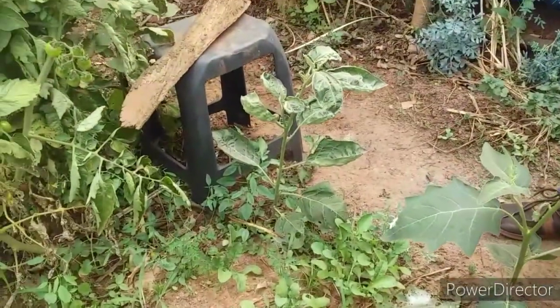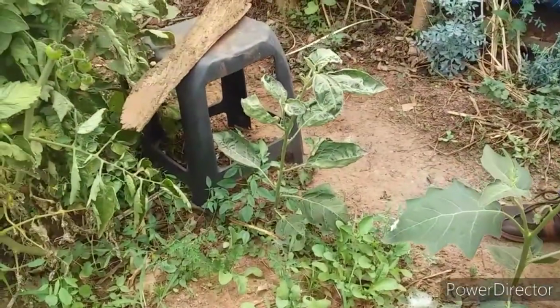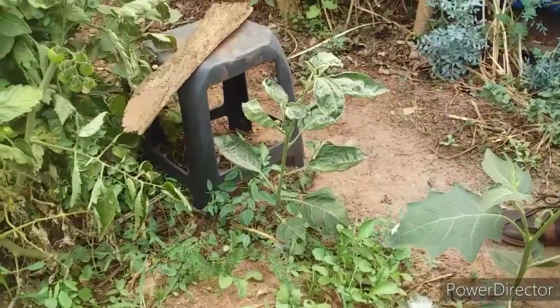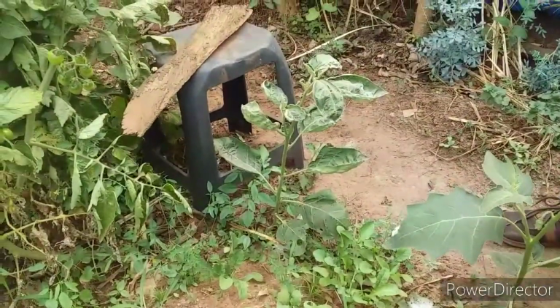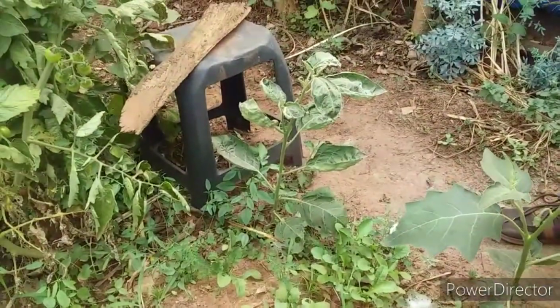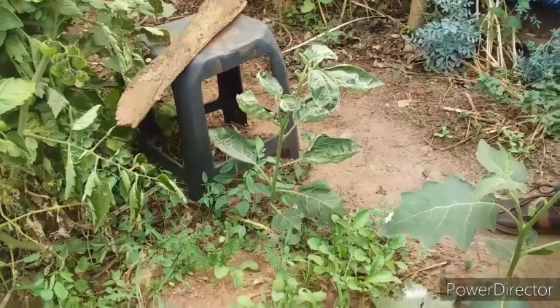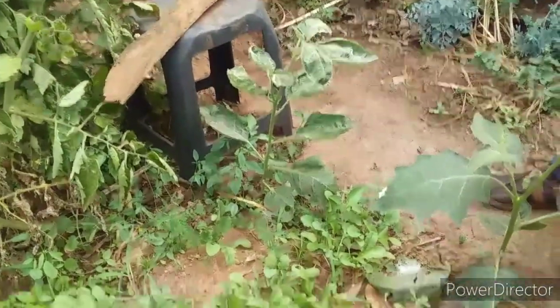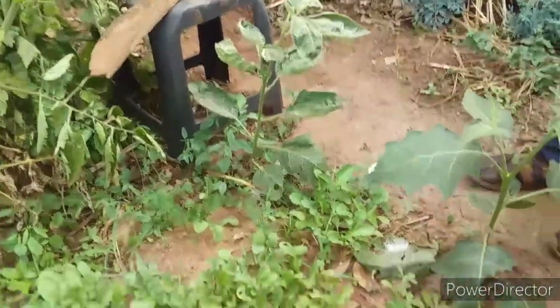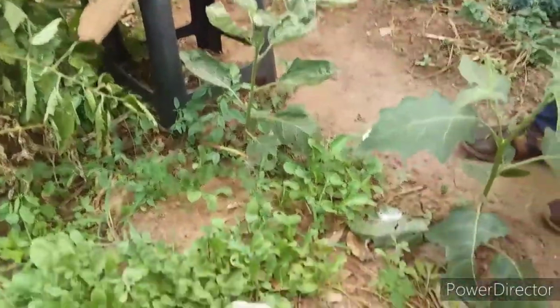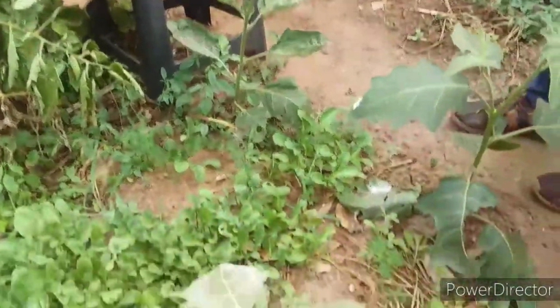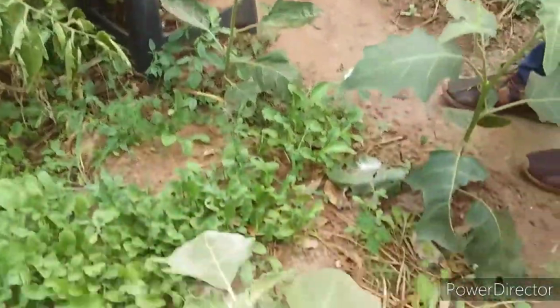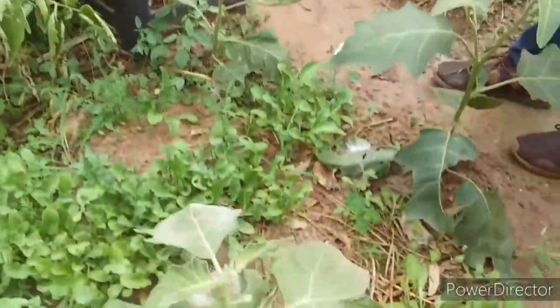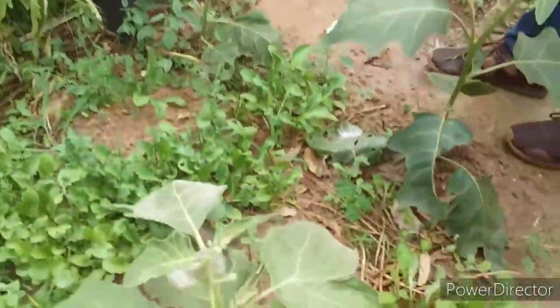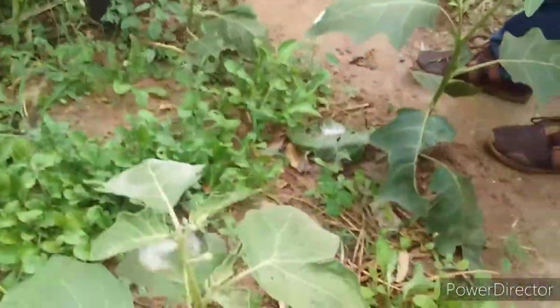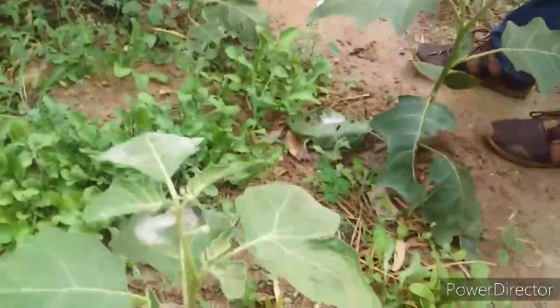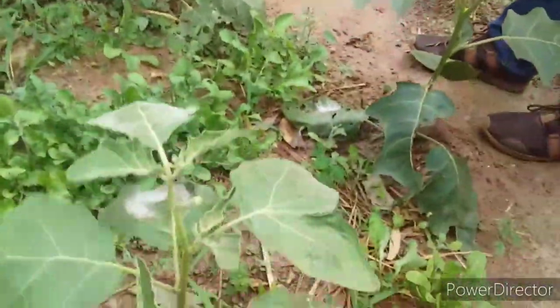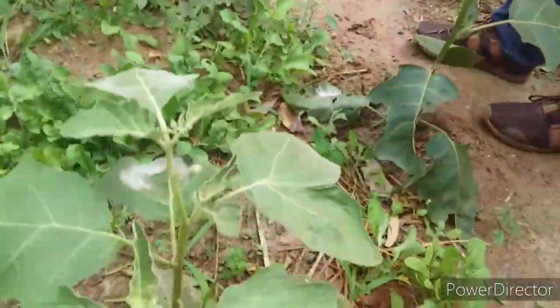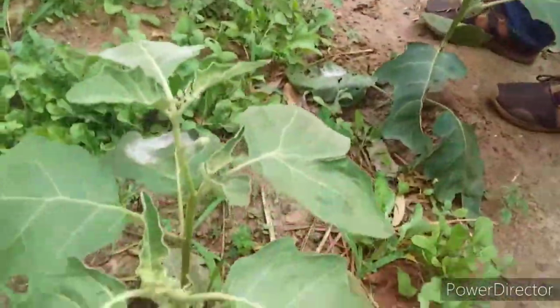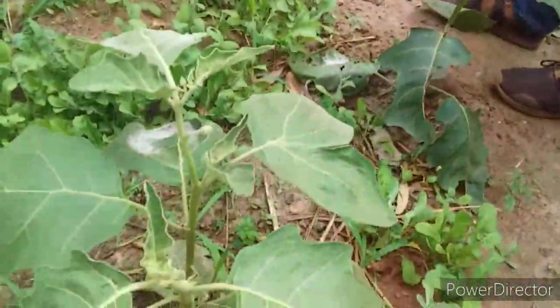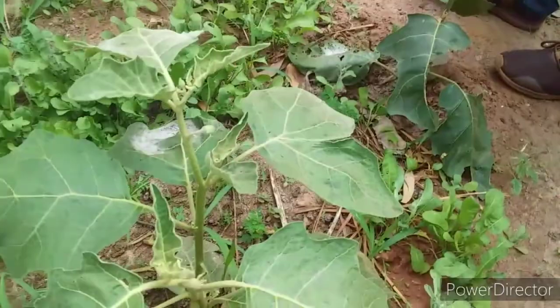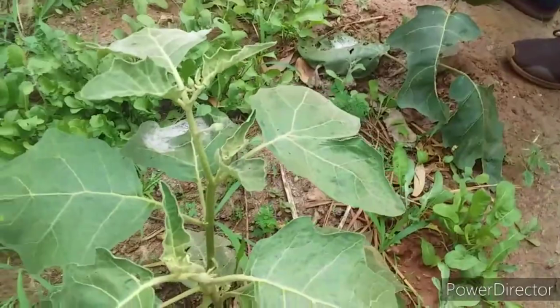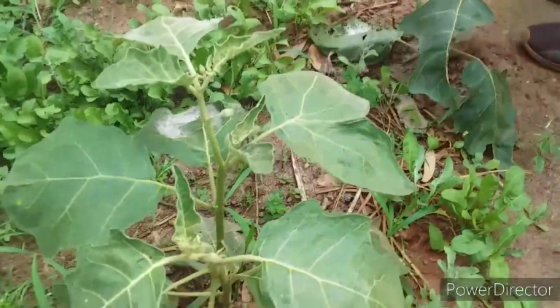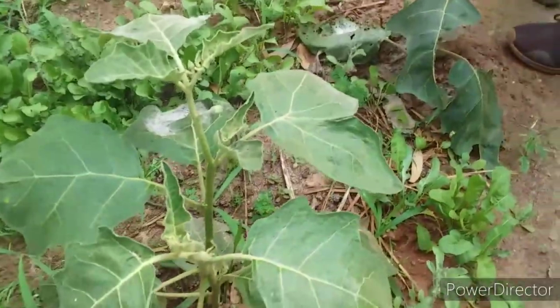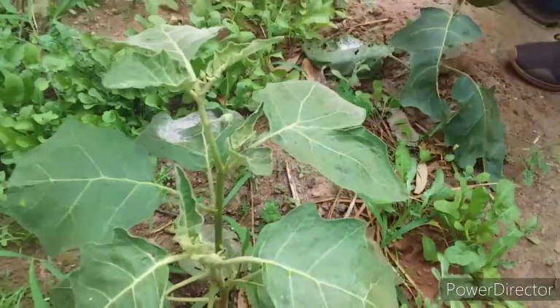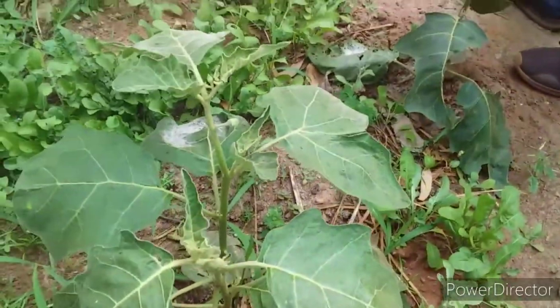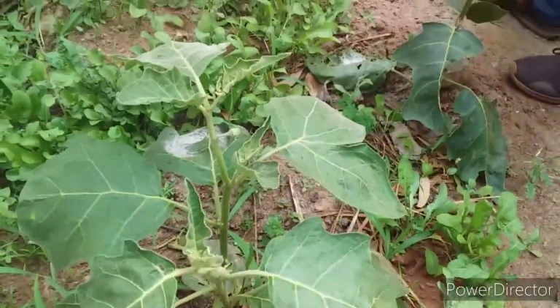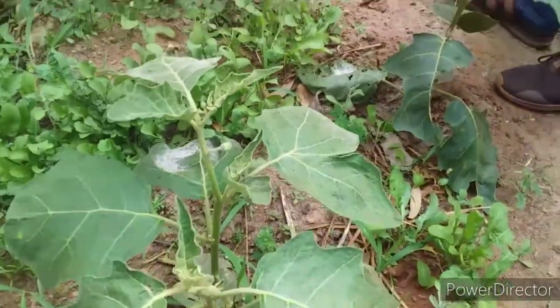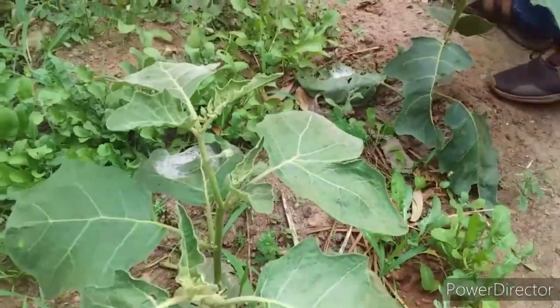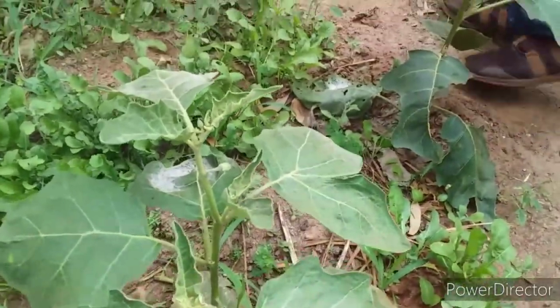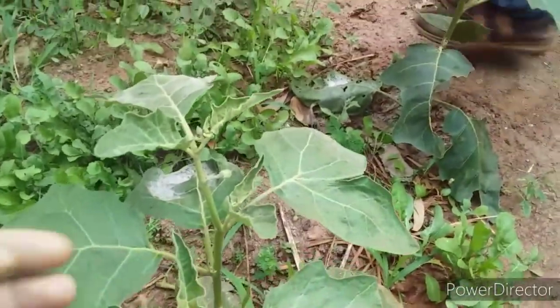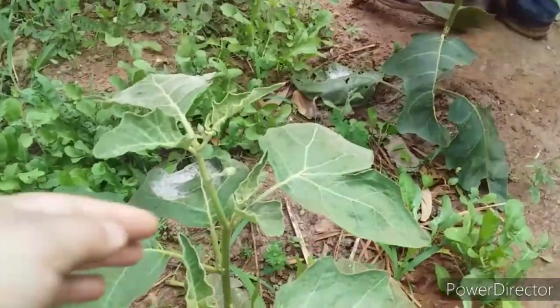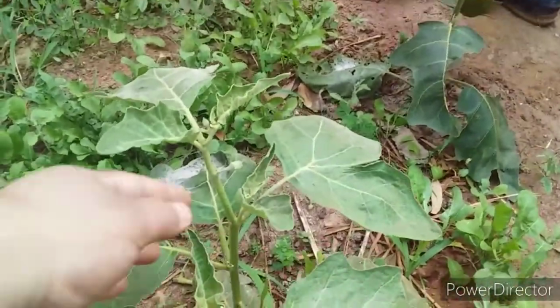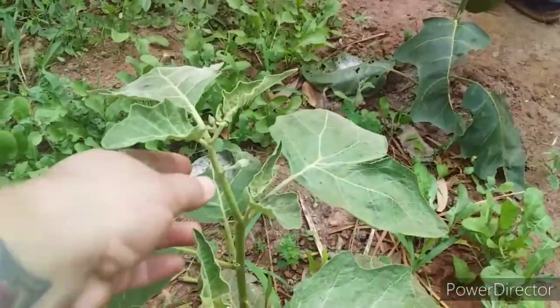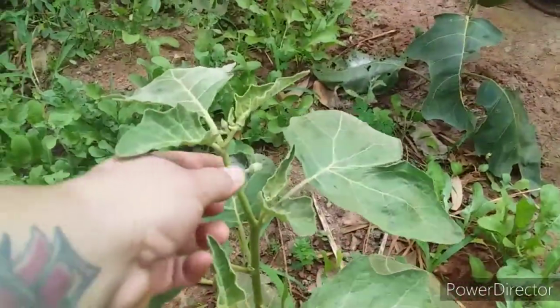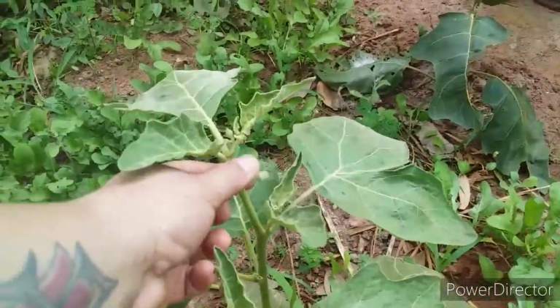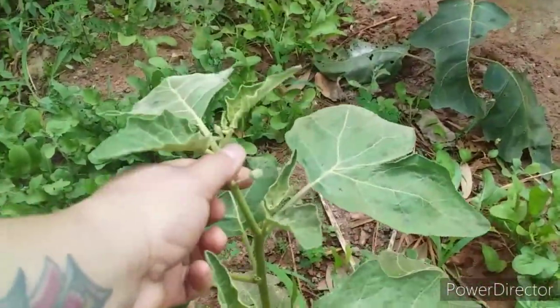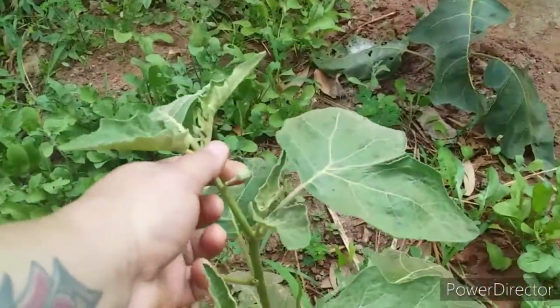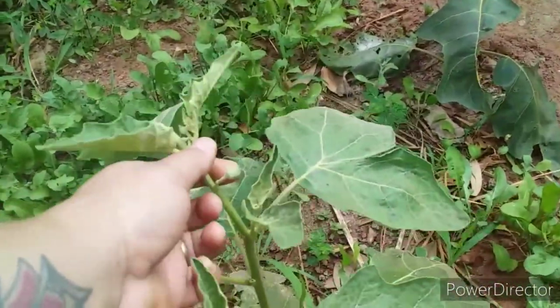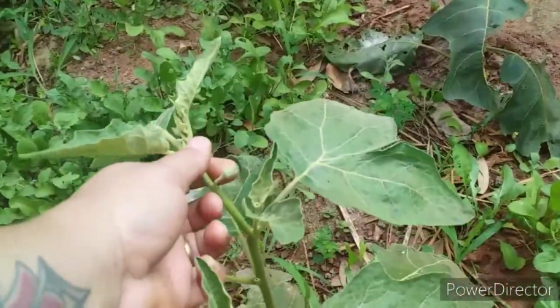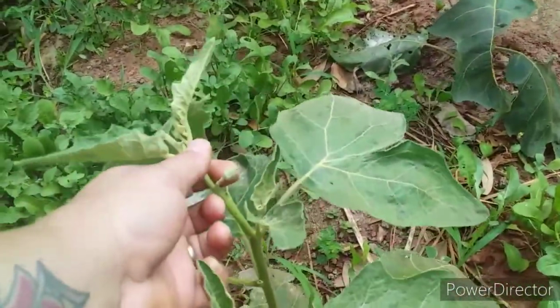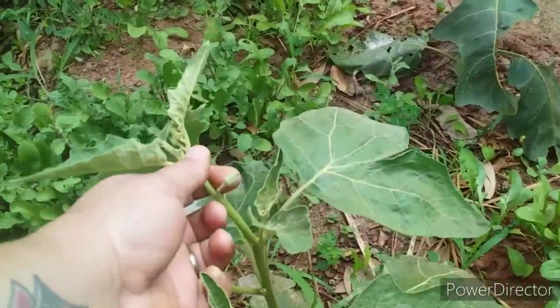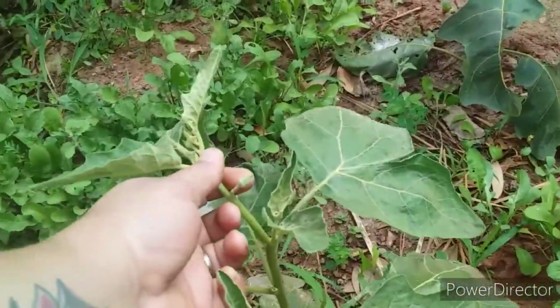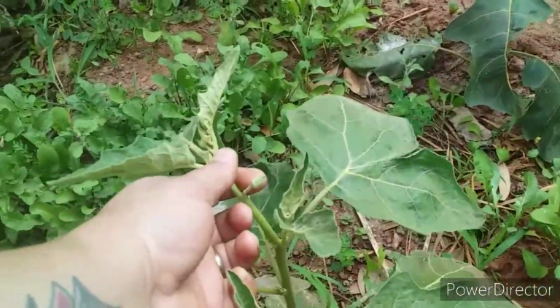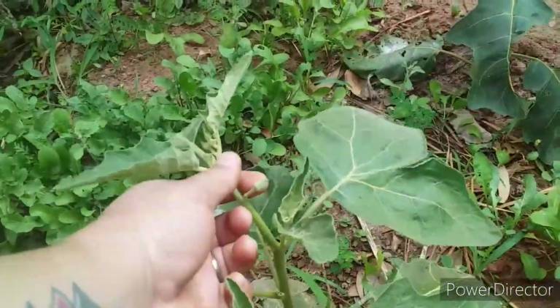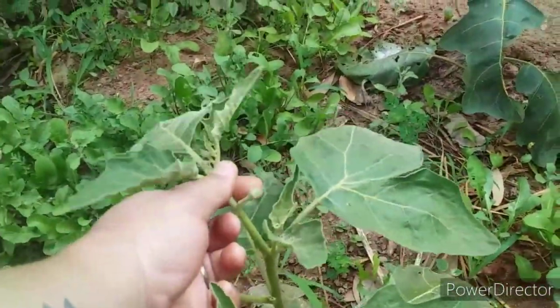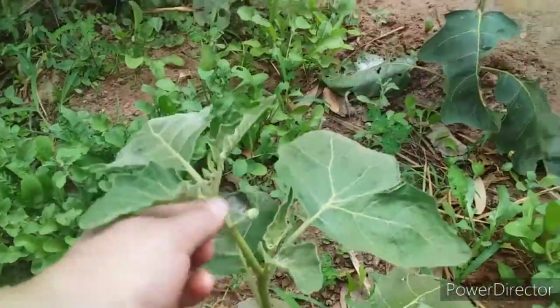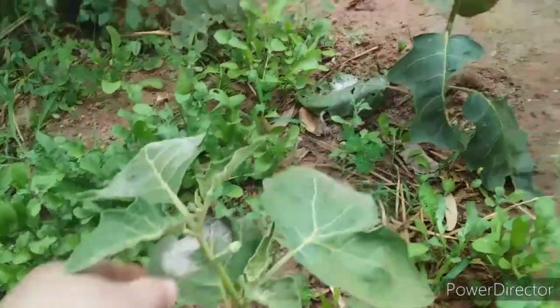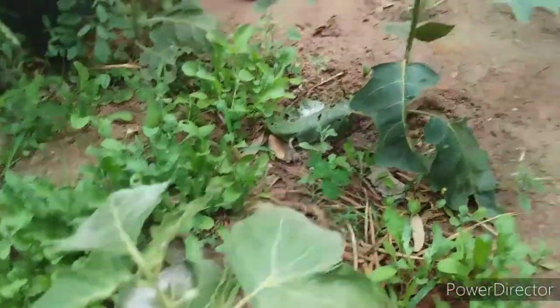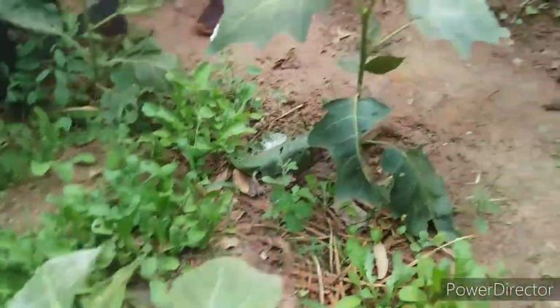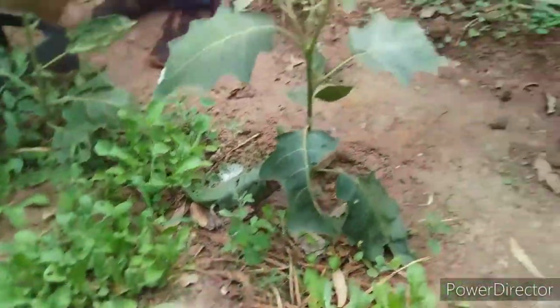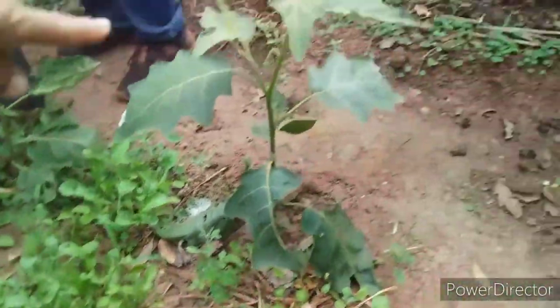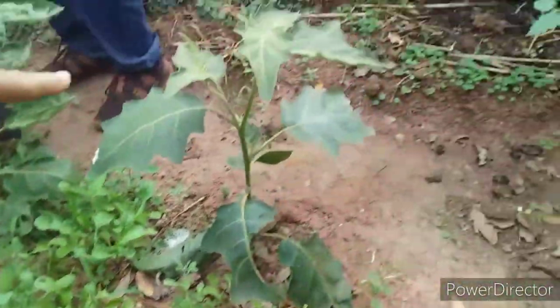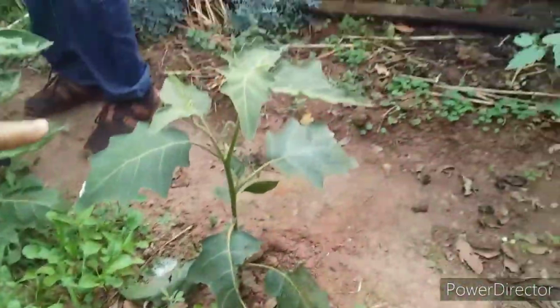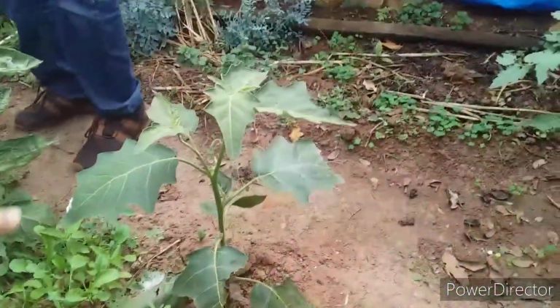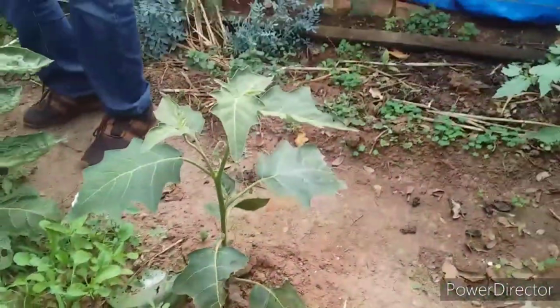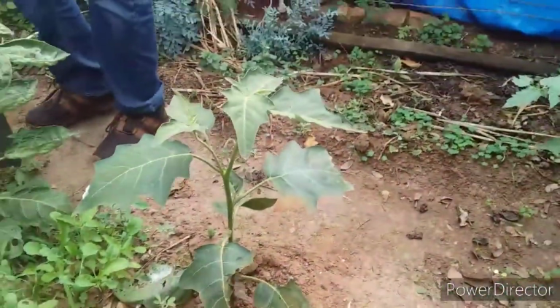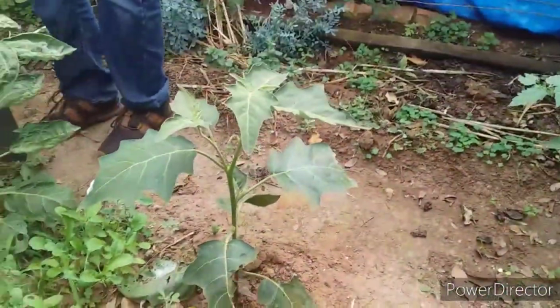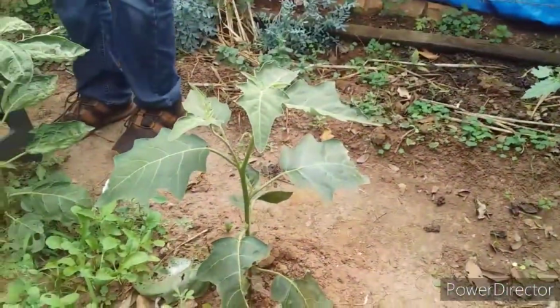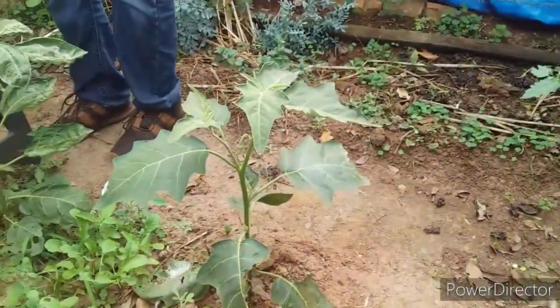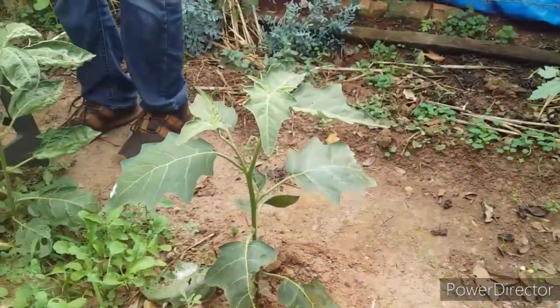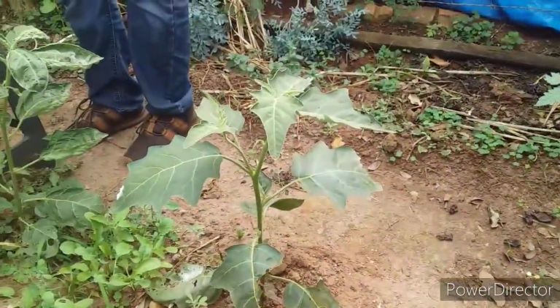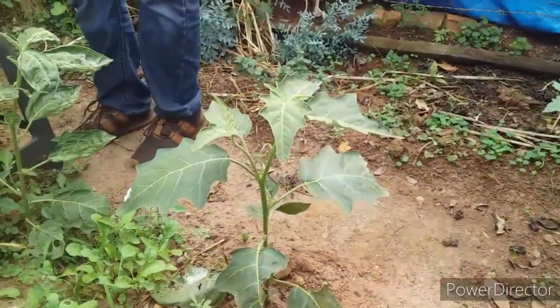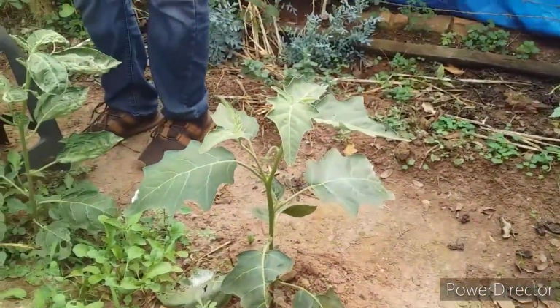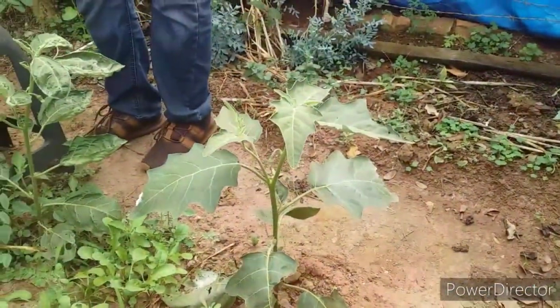Aqui tá dando uma florzinha, ó. Olha lá. Que bonitinho!